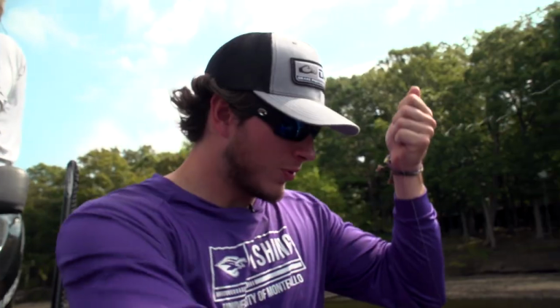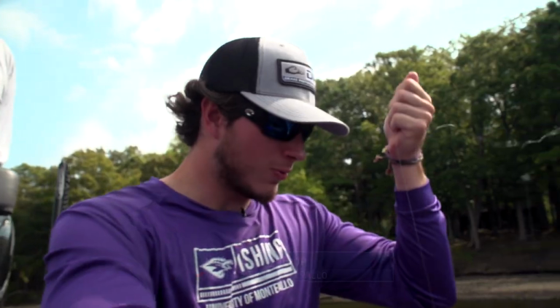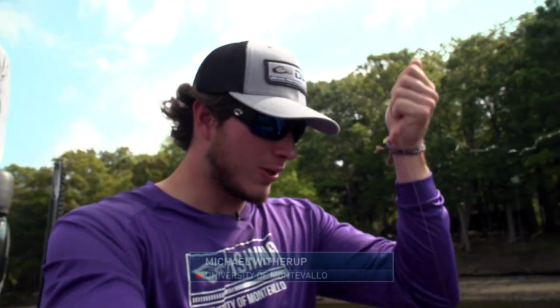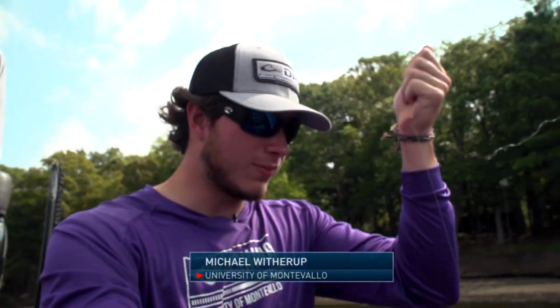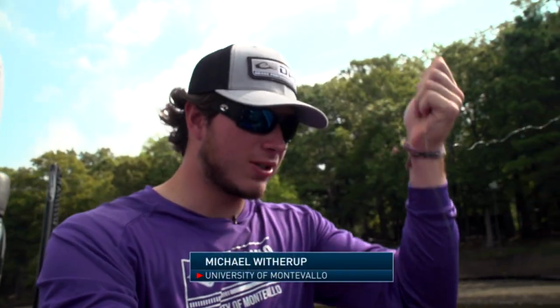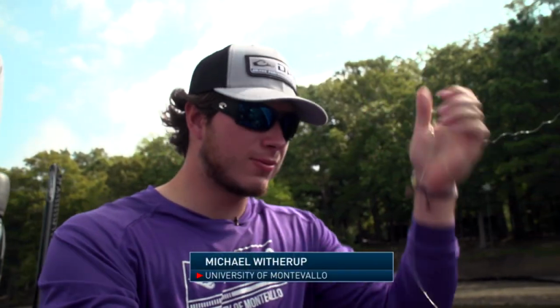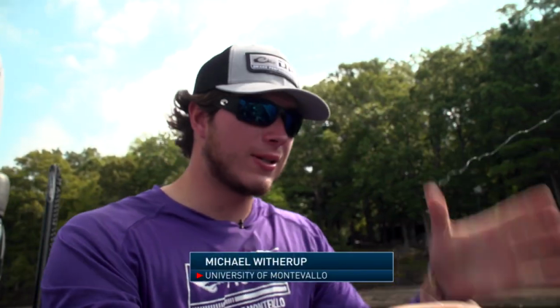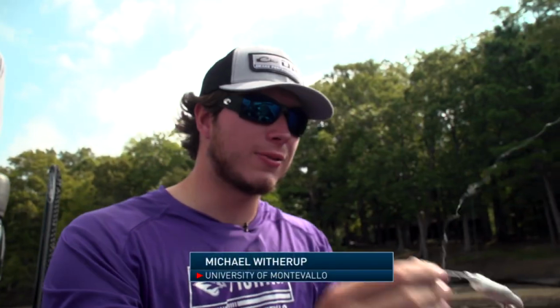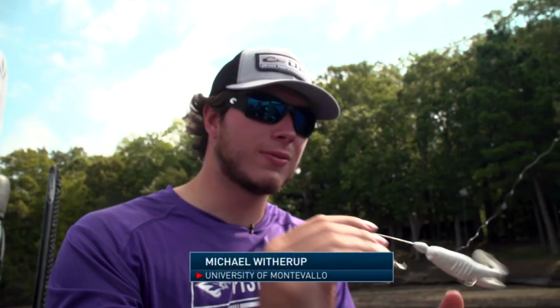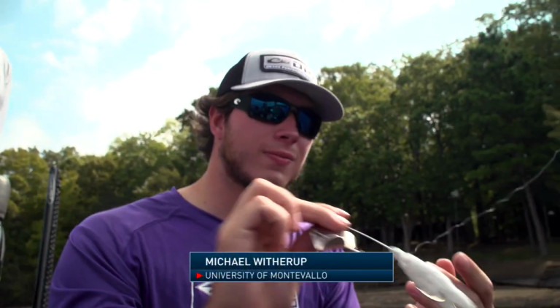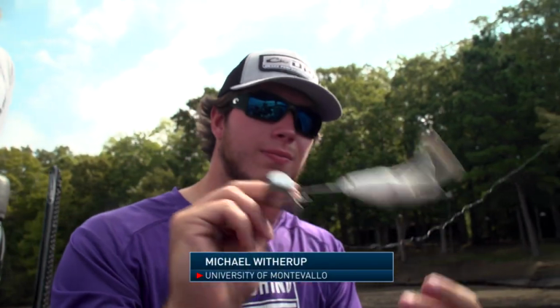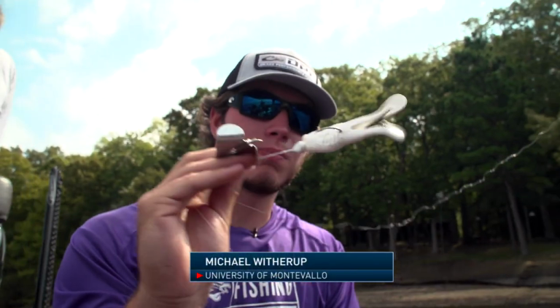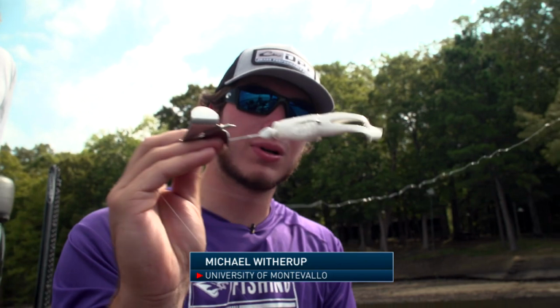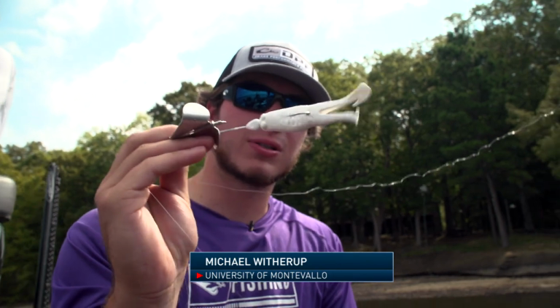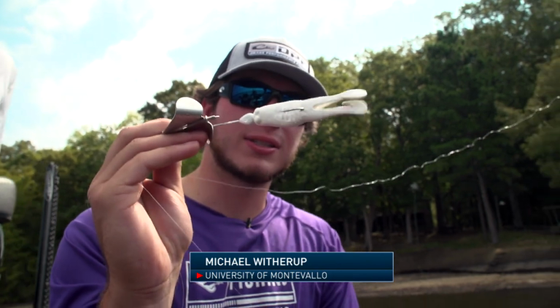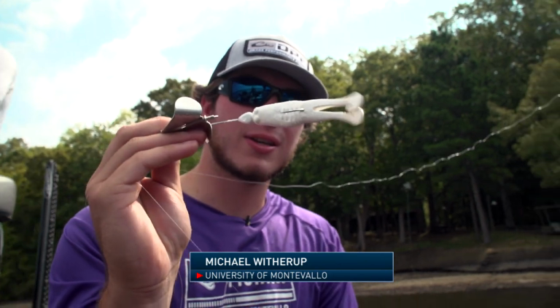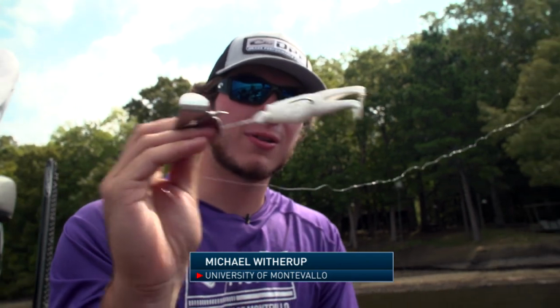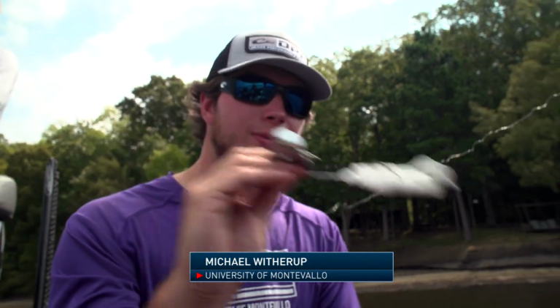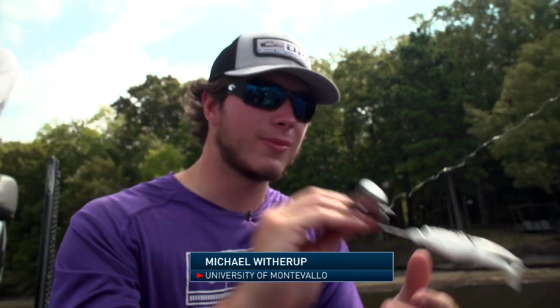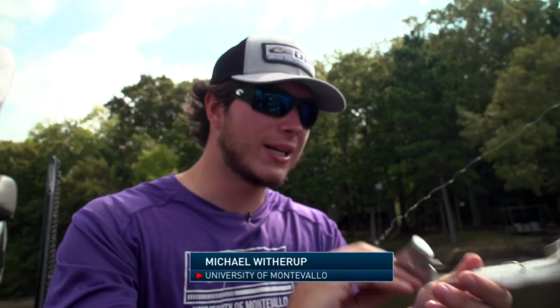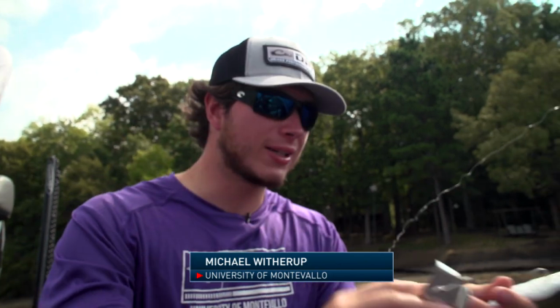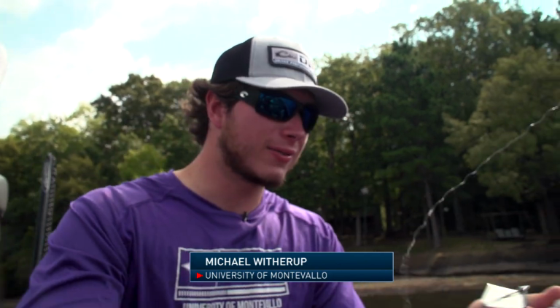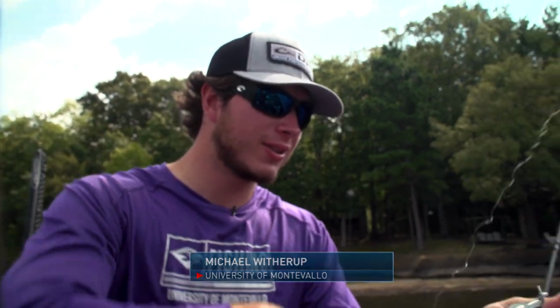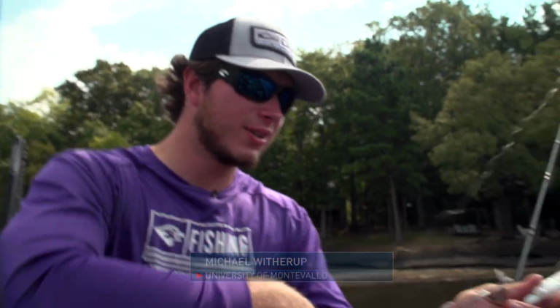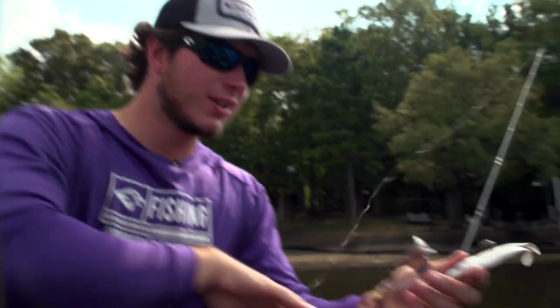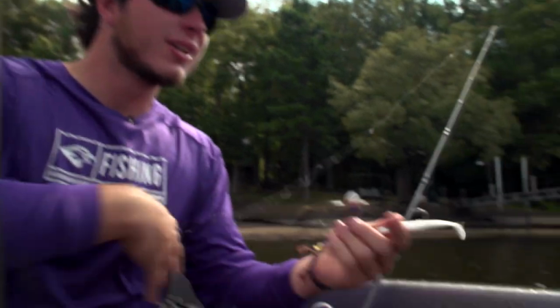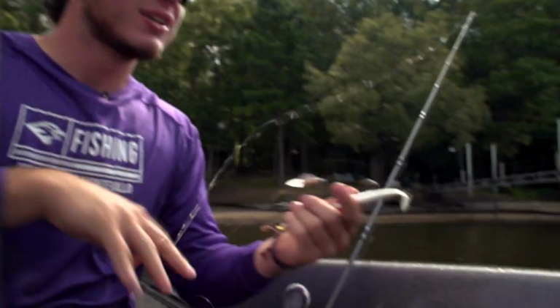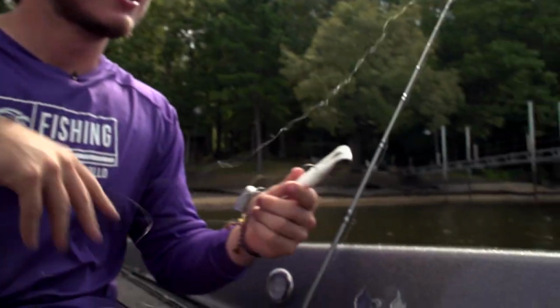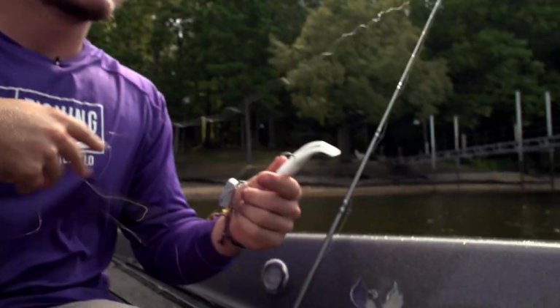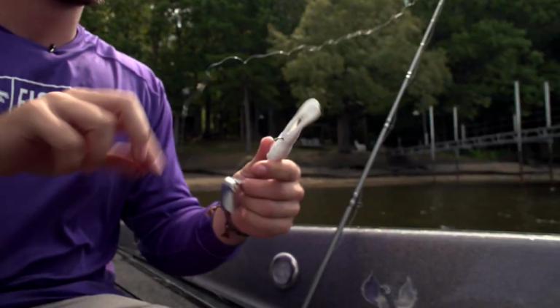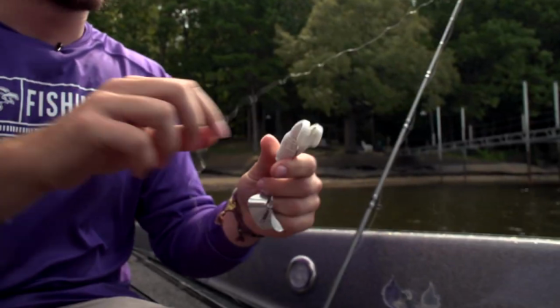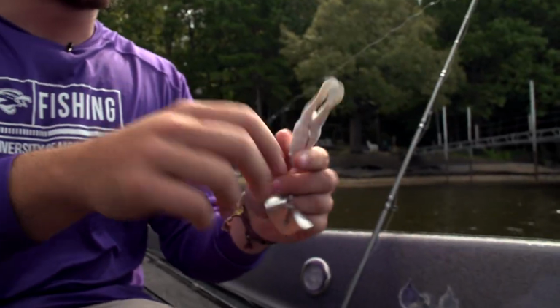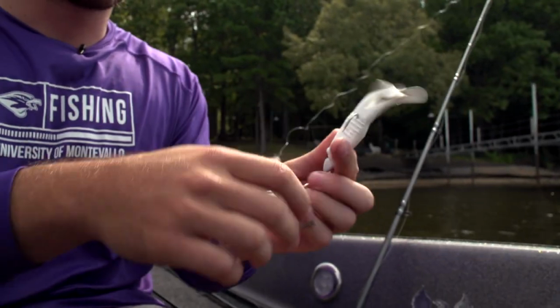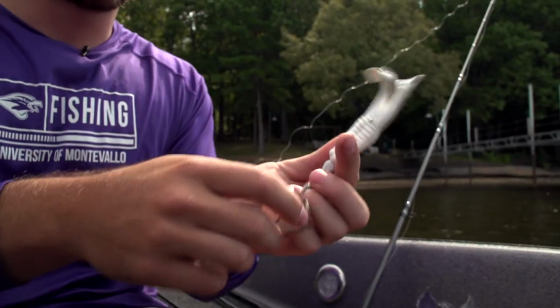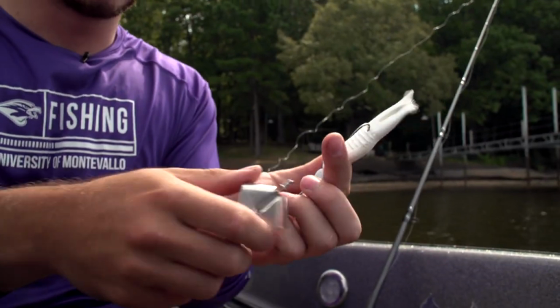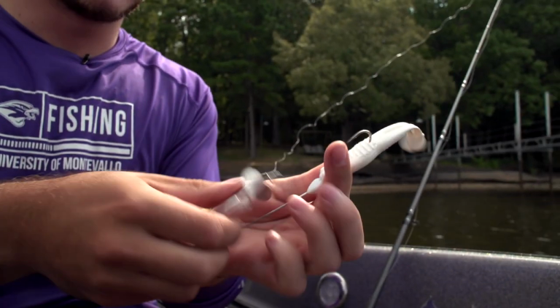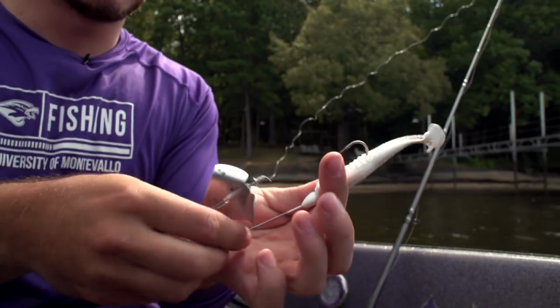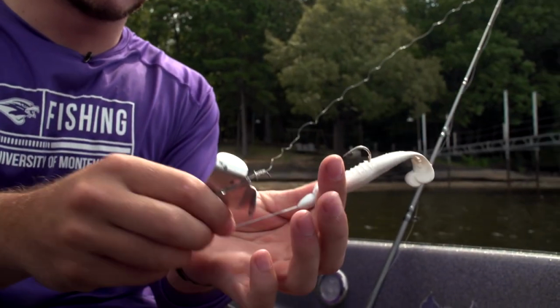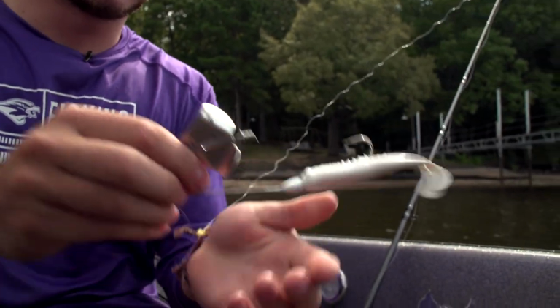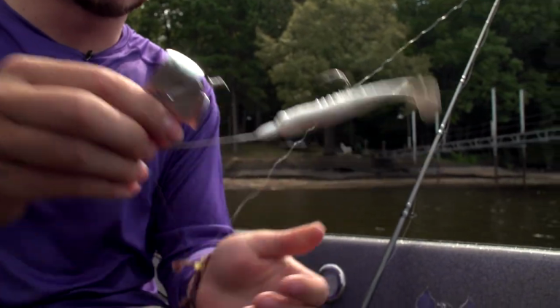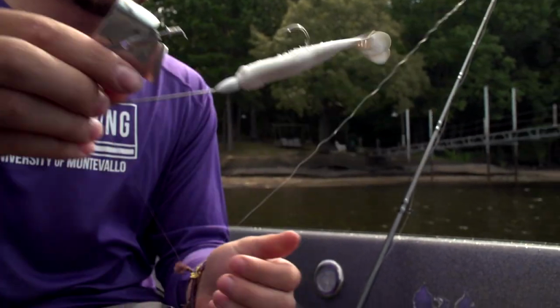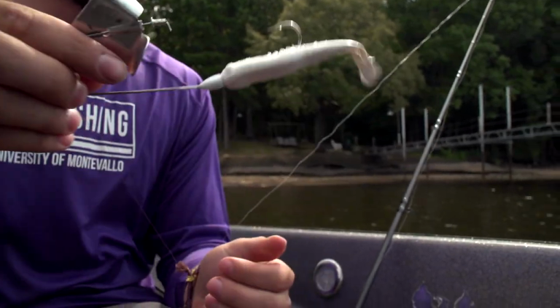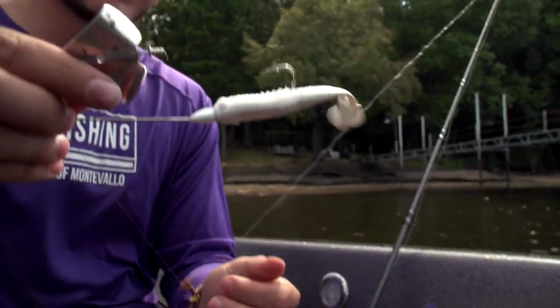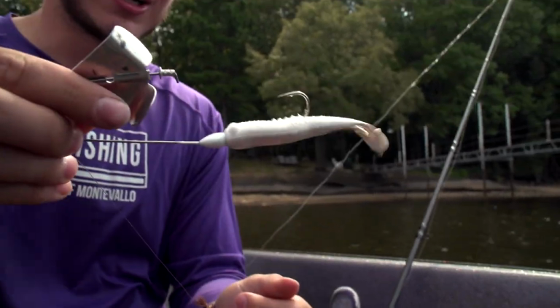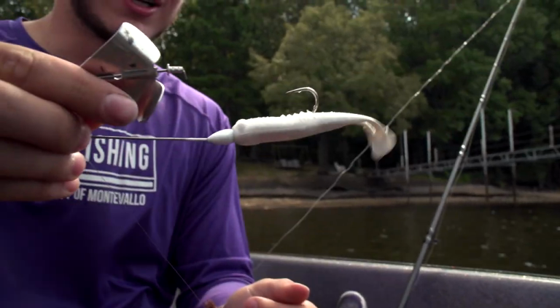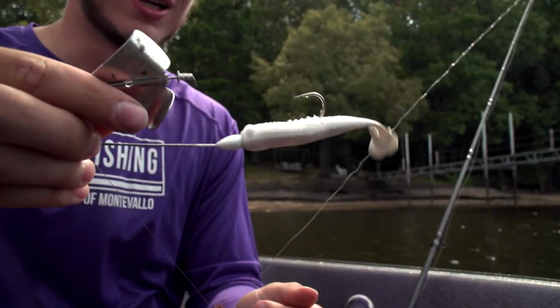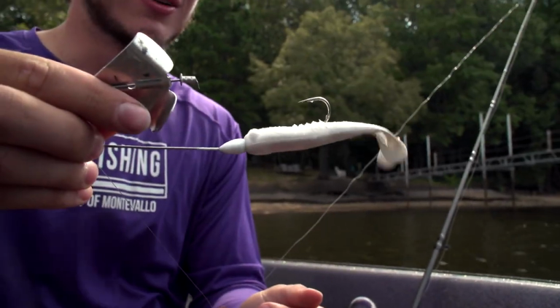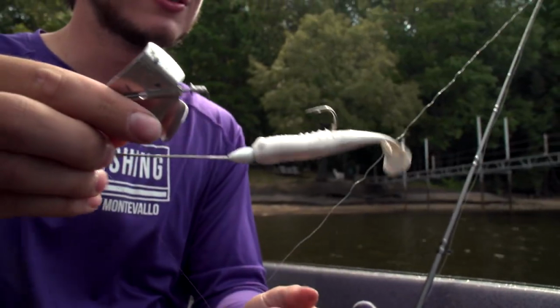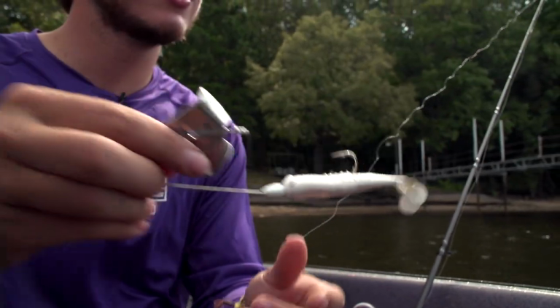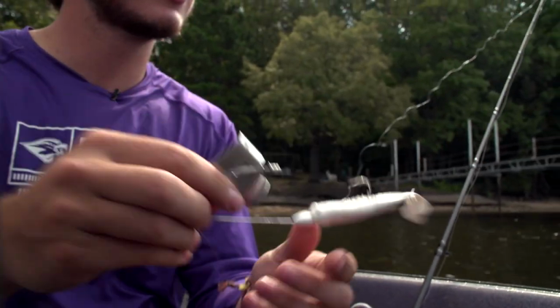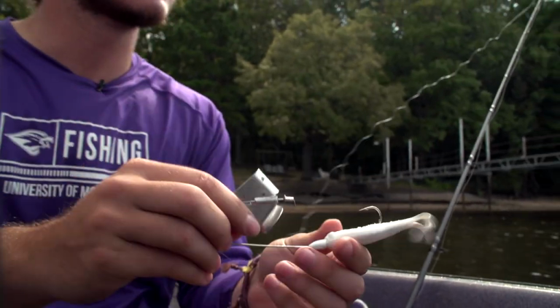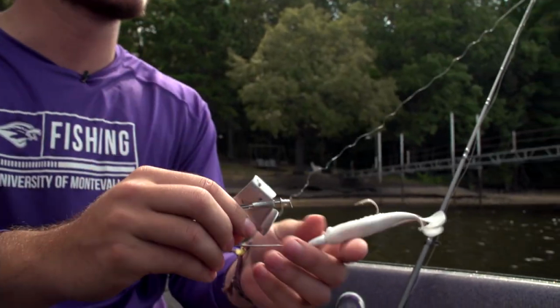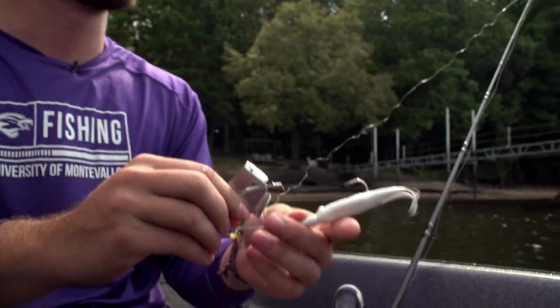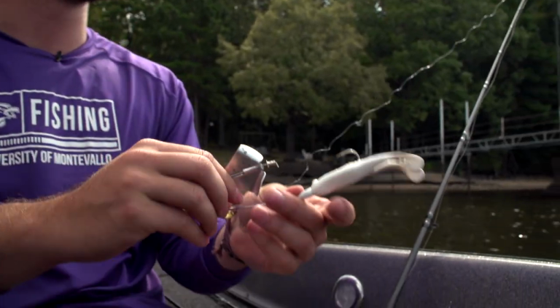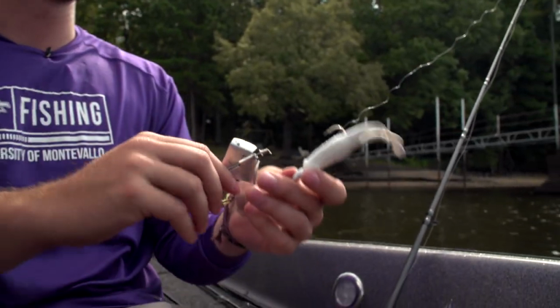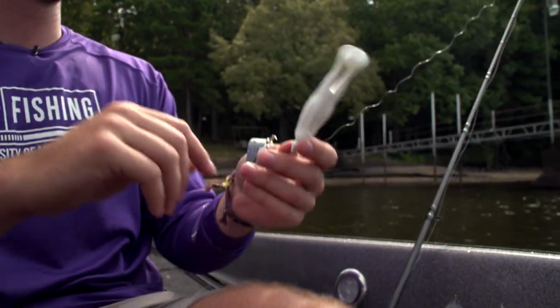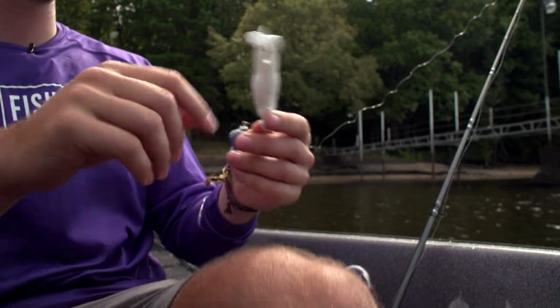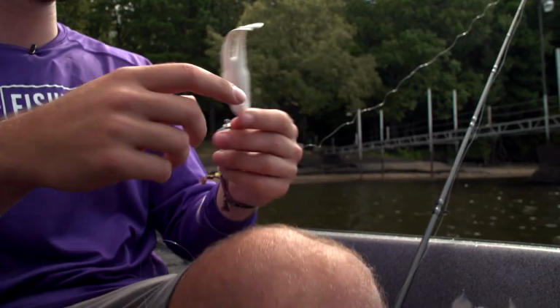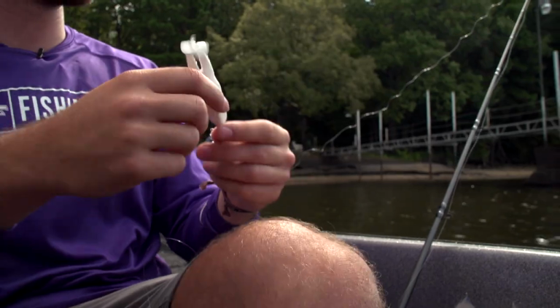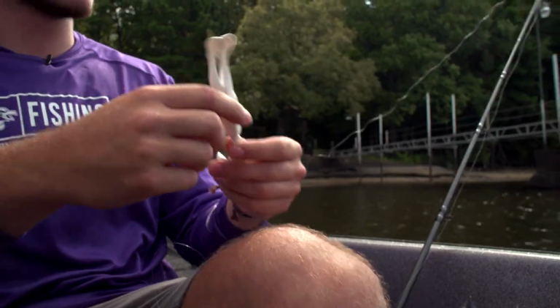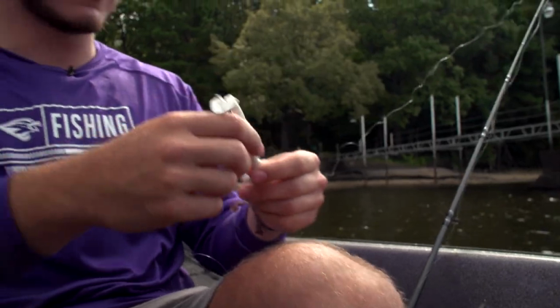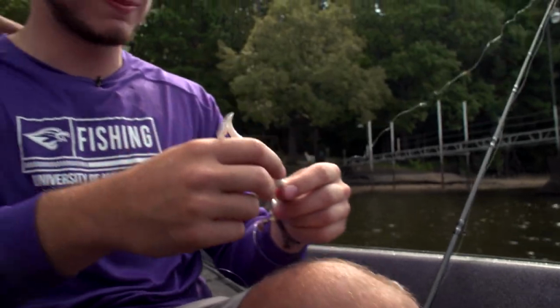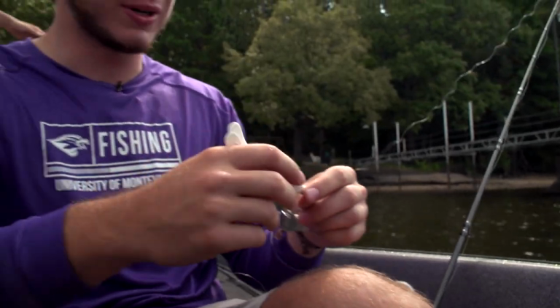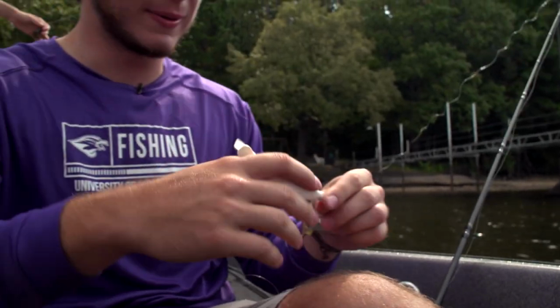White buzzbait, Berkley toad on the back — just looking for a big bite right now. That's all we need, just one big bite.